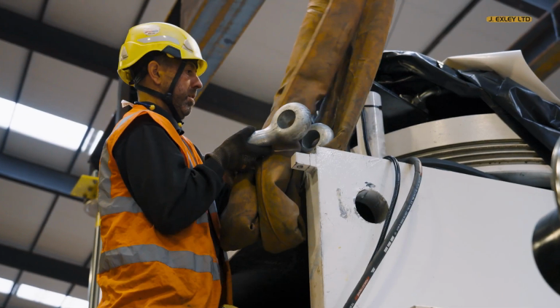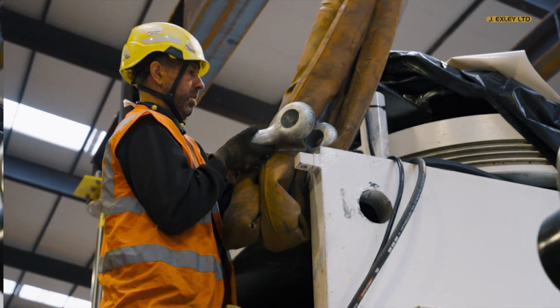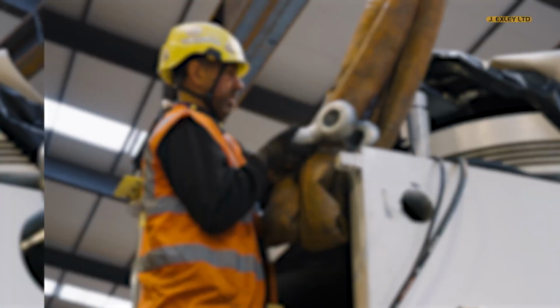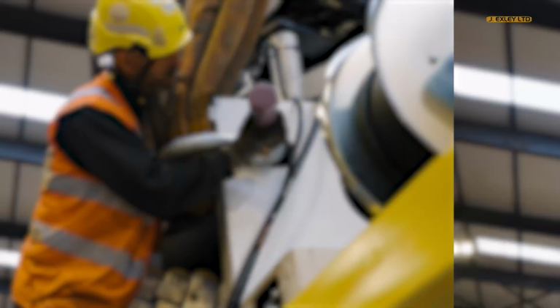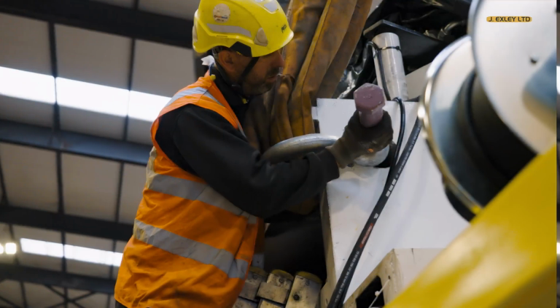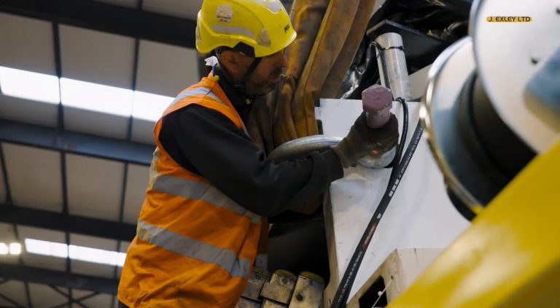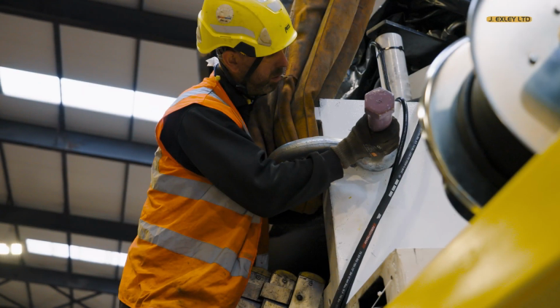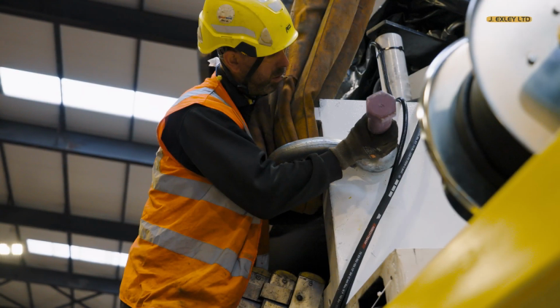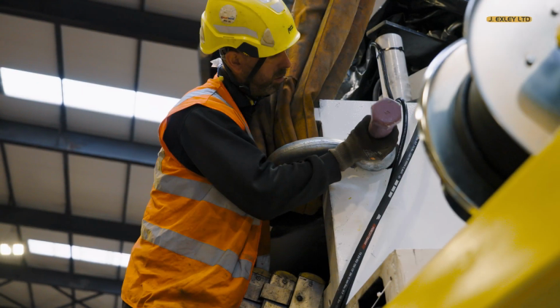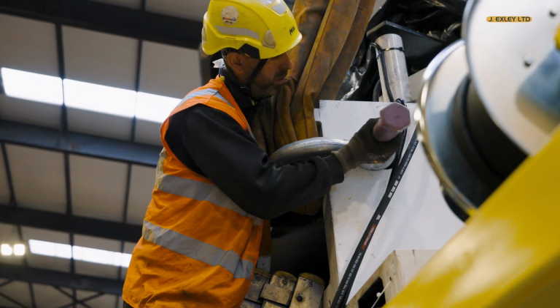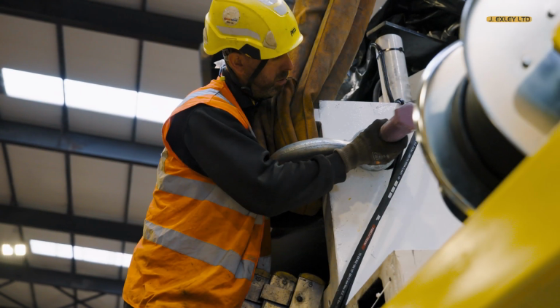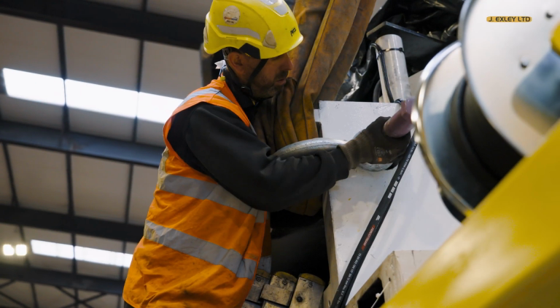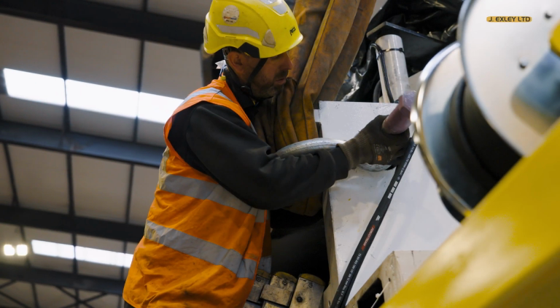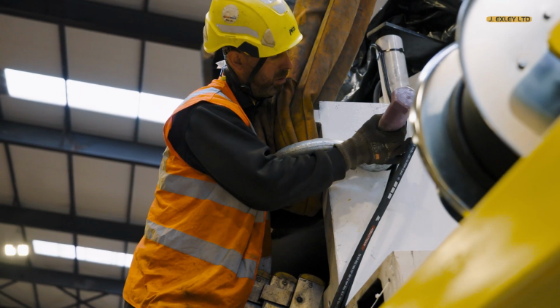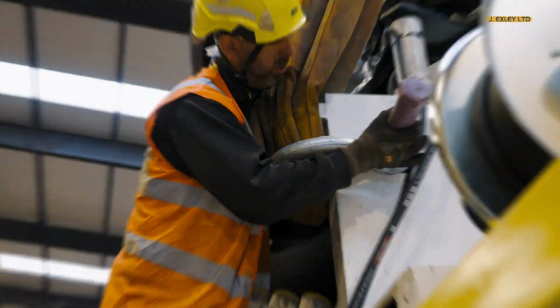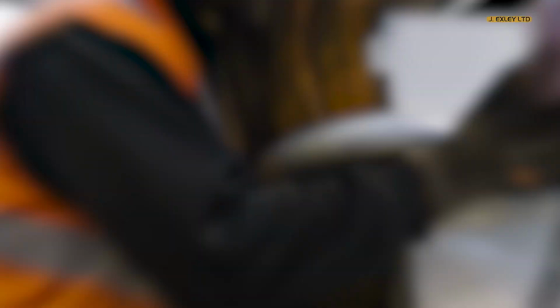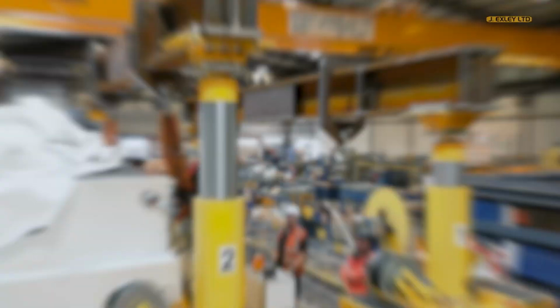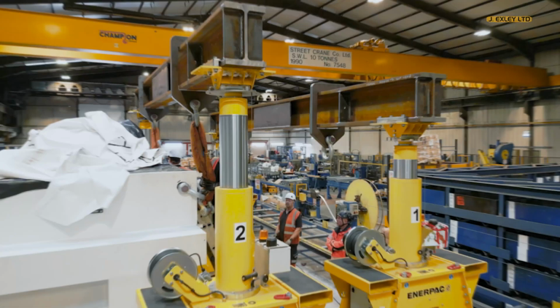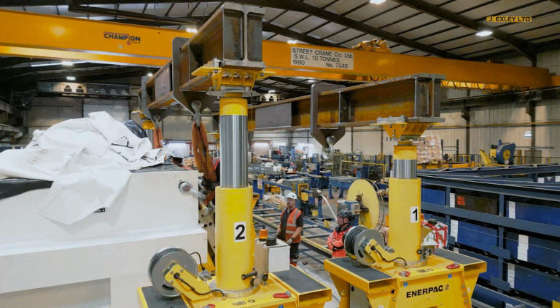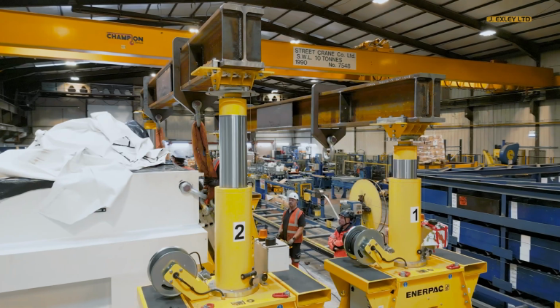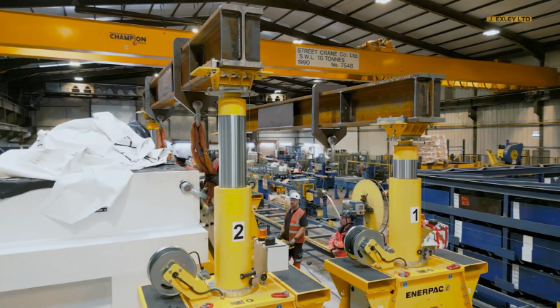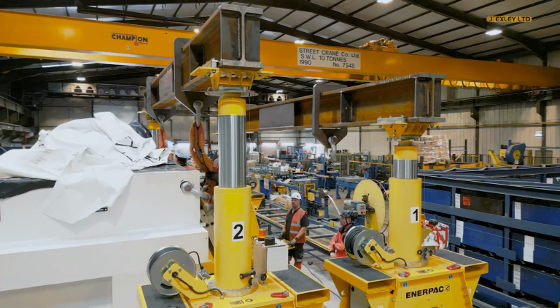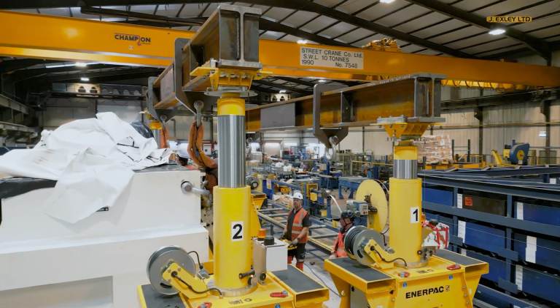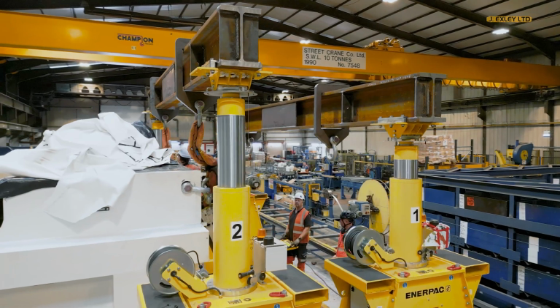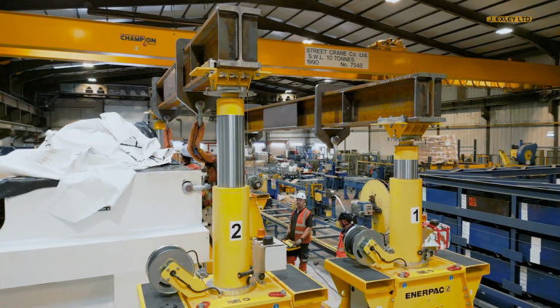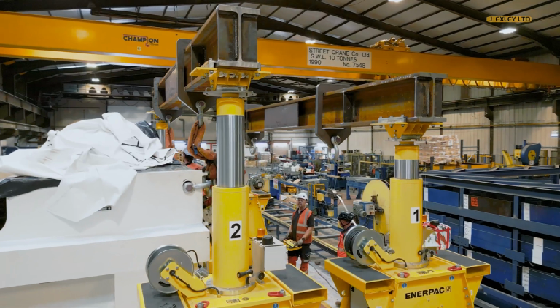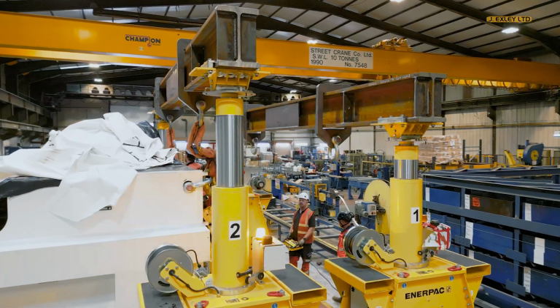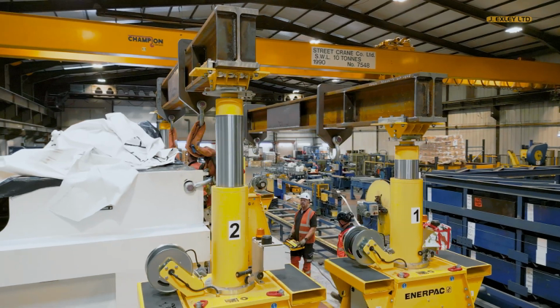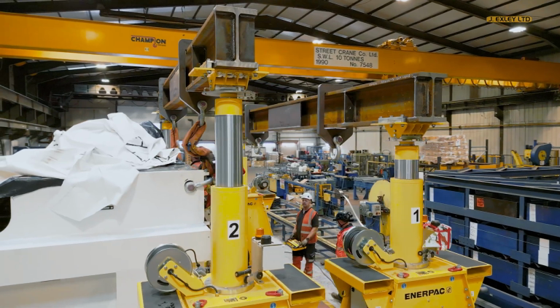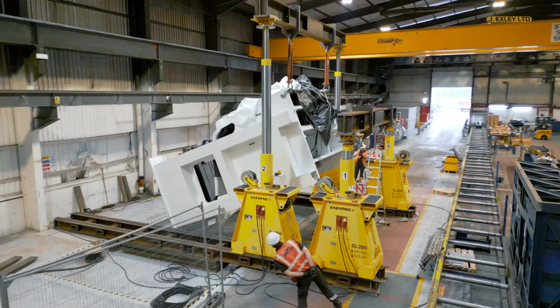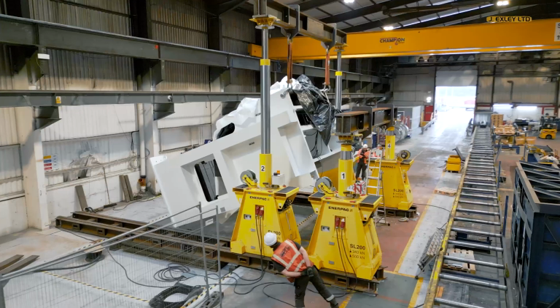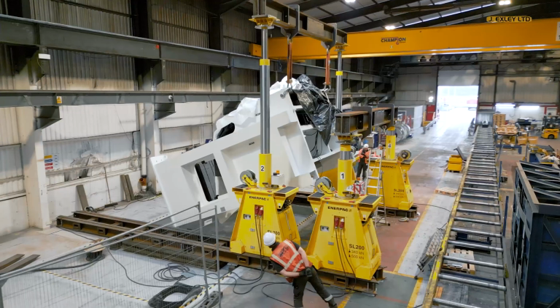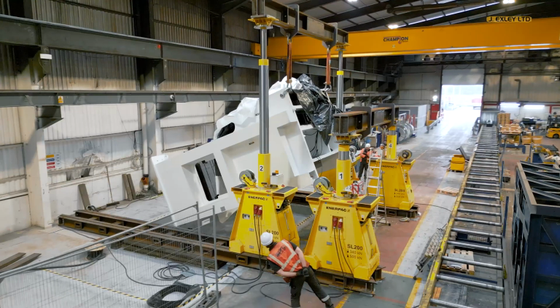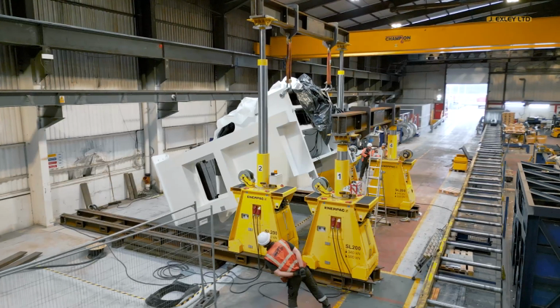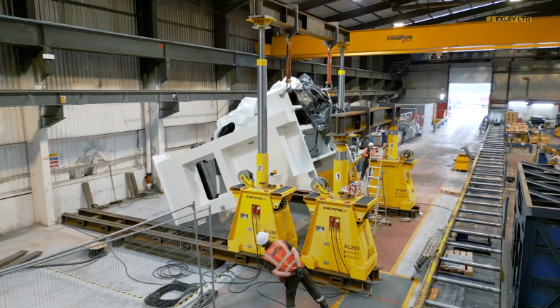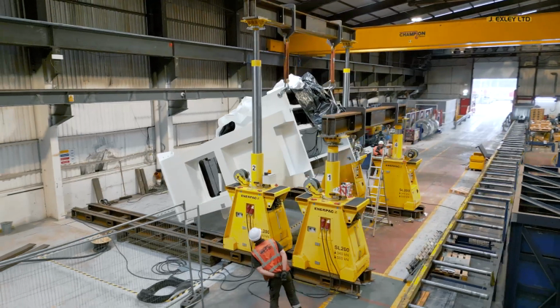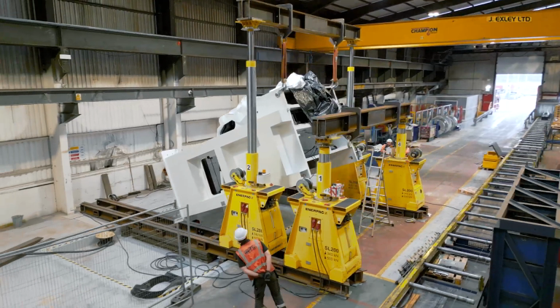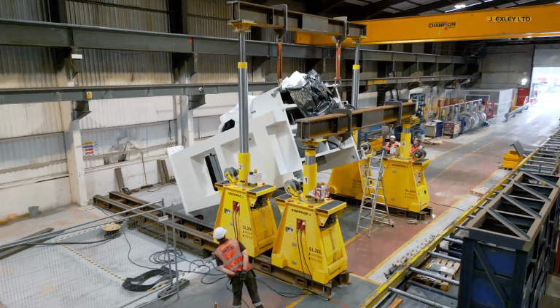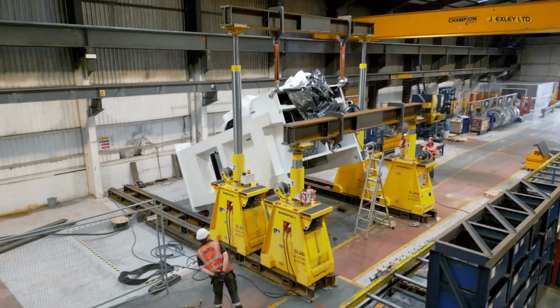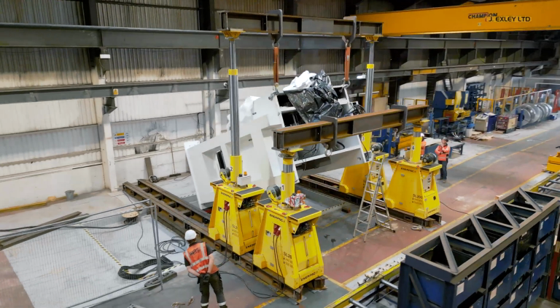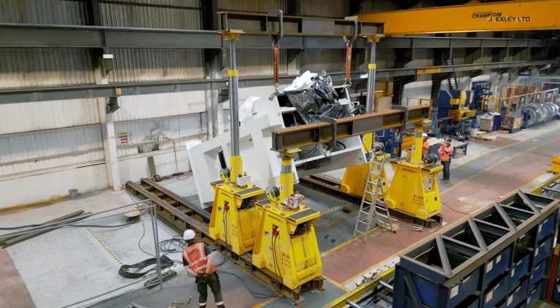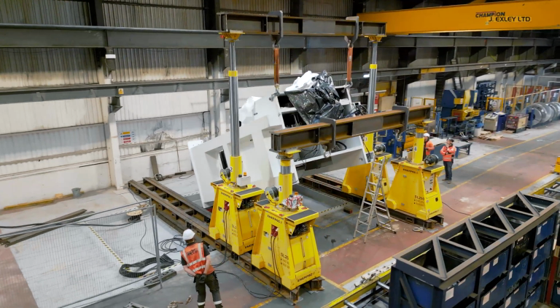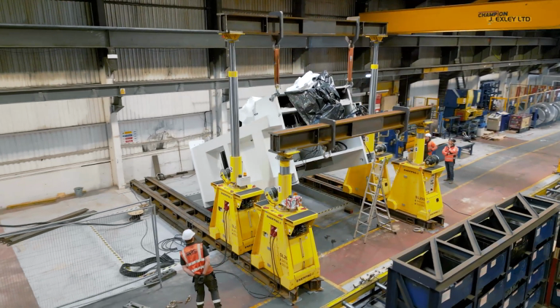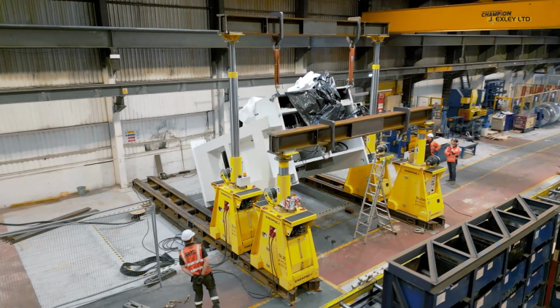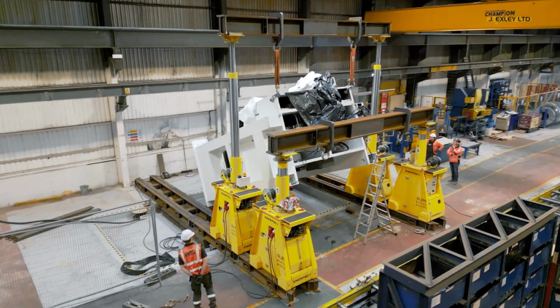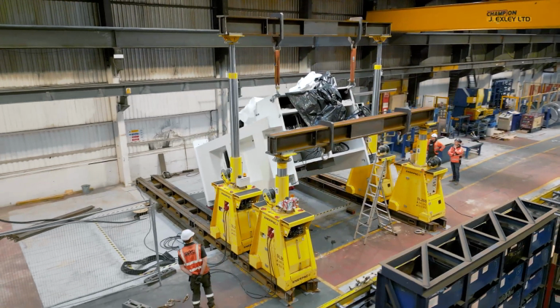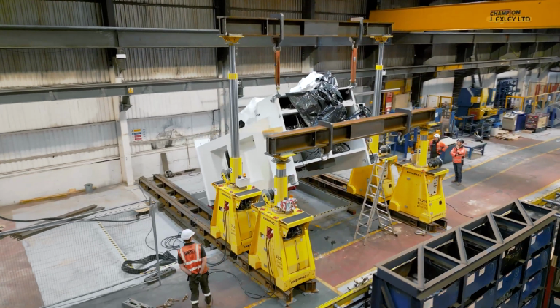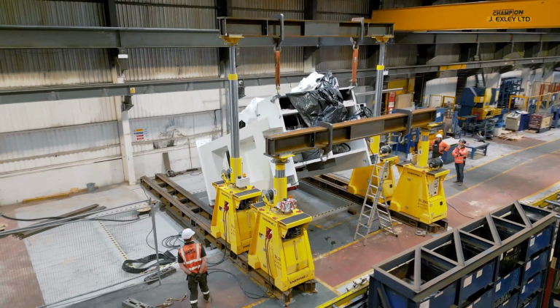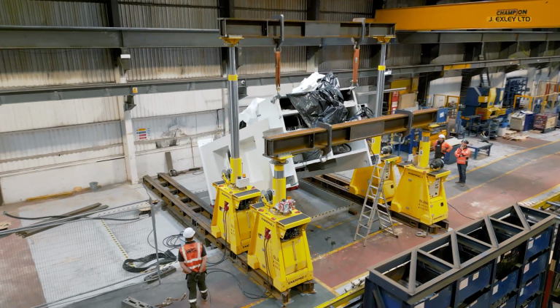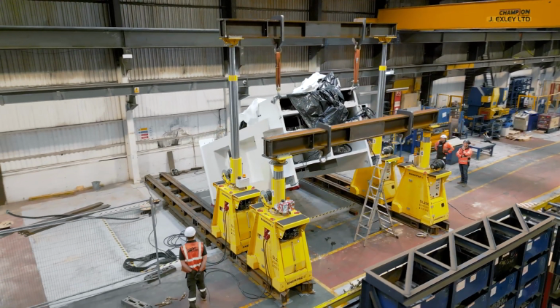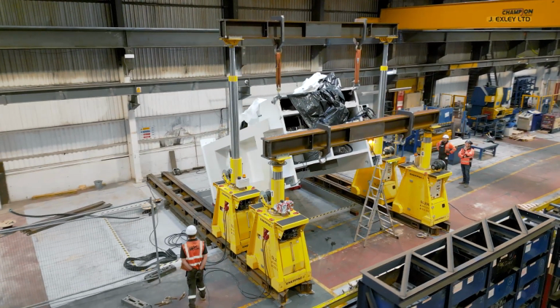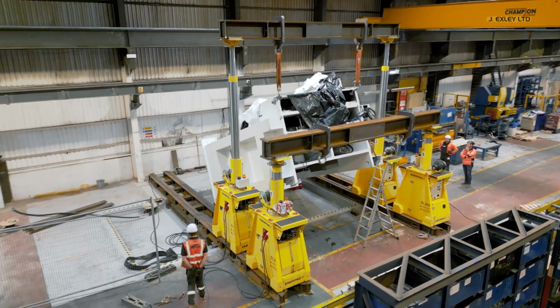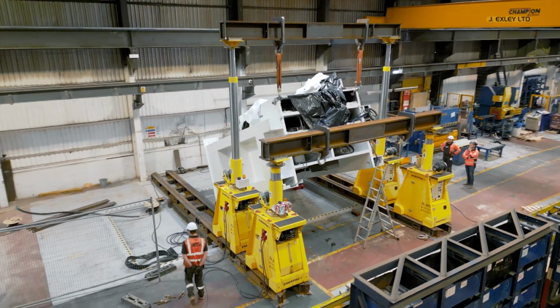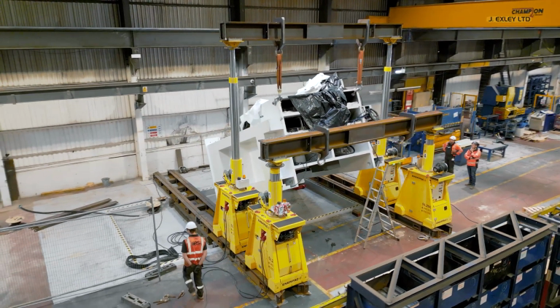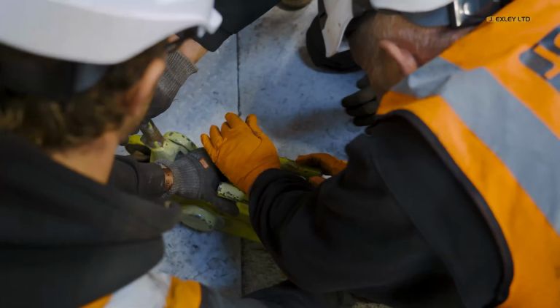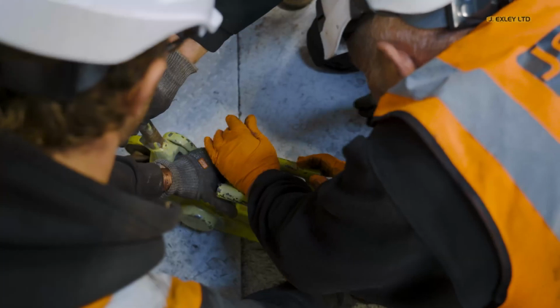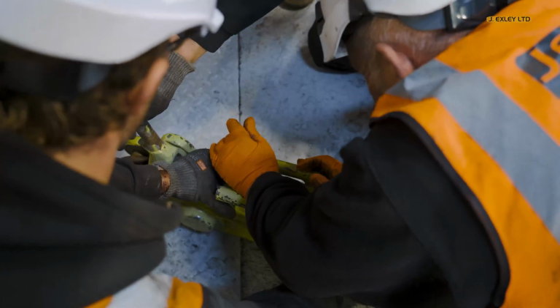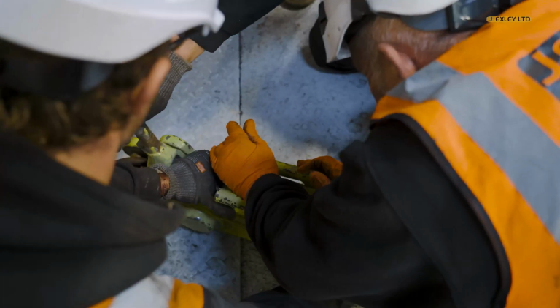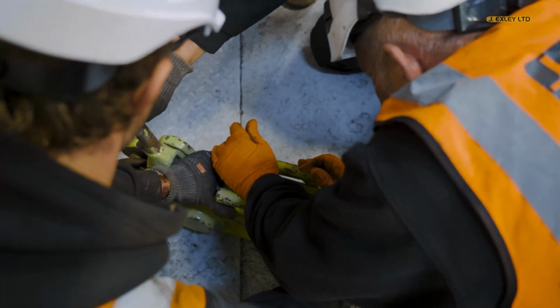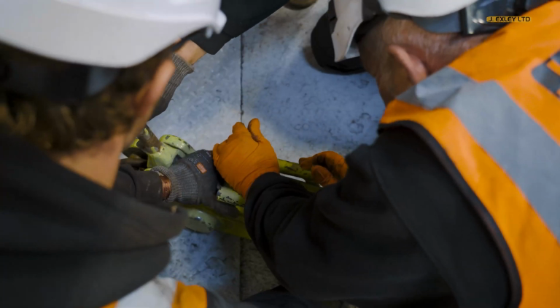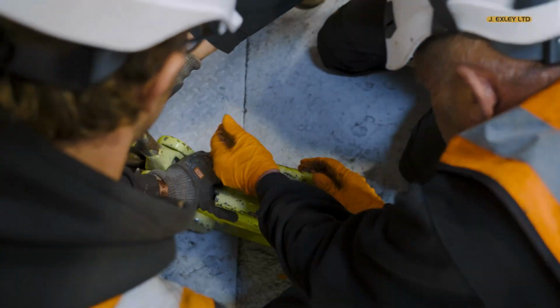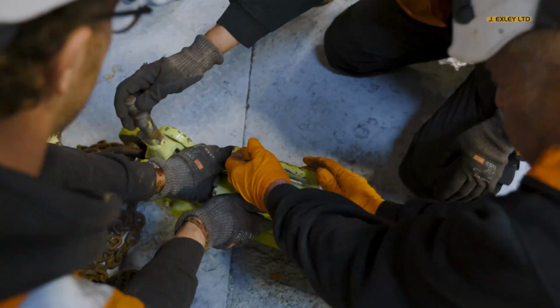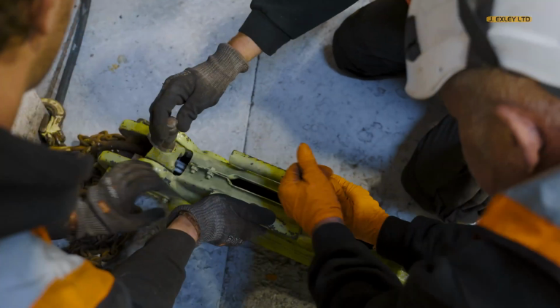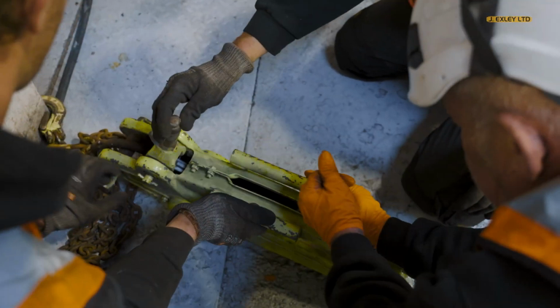To ensure we had enough height to achieve the lift, we first had to raise the press 45 degrees, then transfer the weight to the second set of towers.